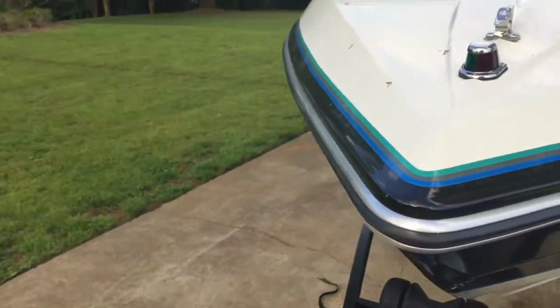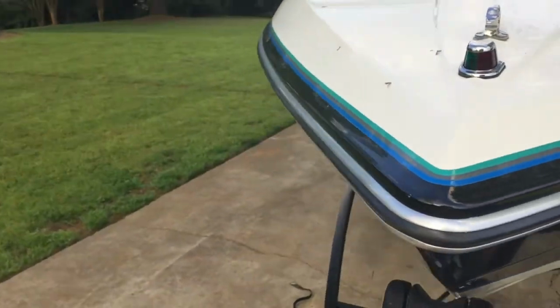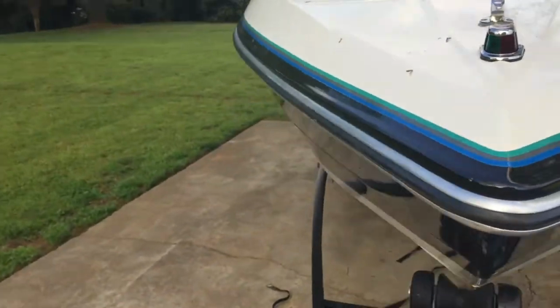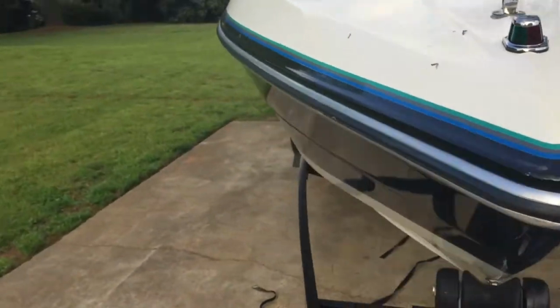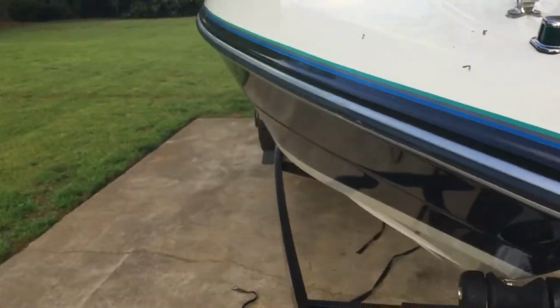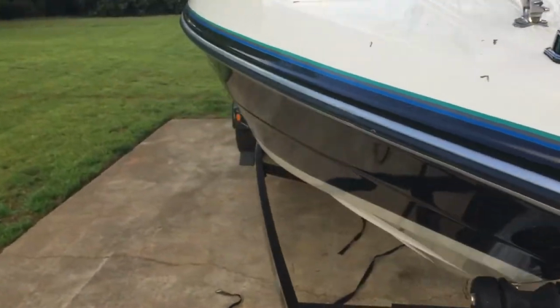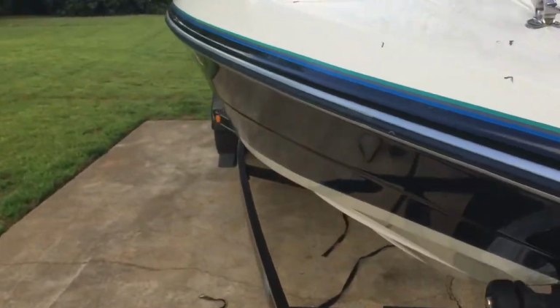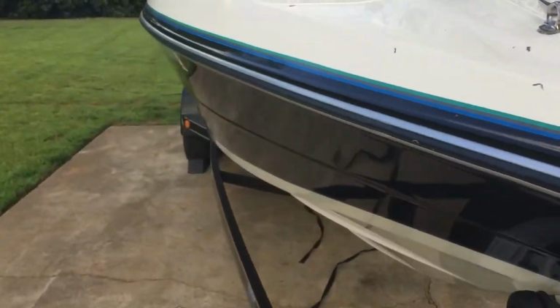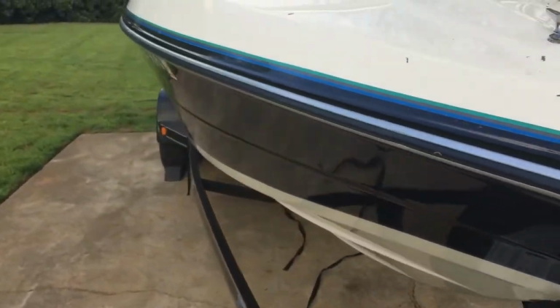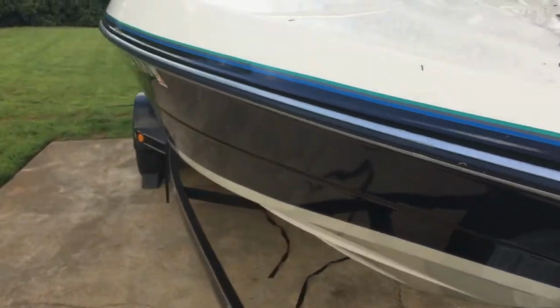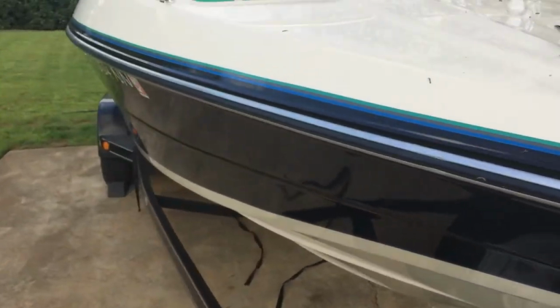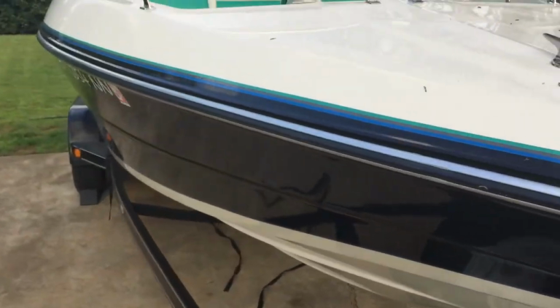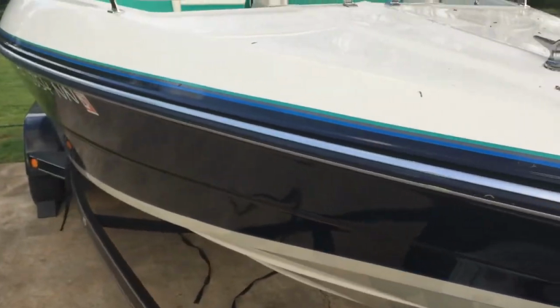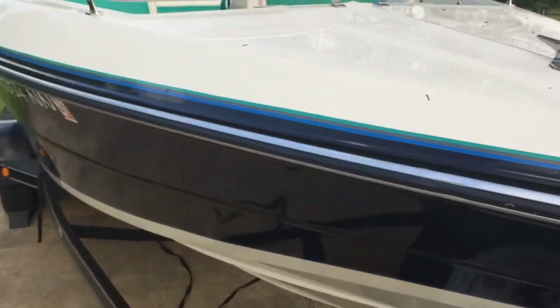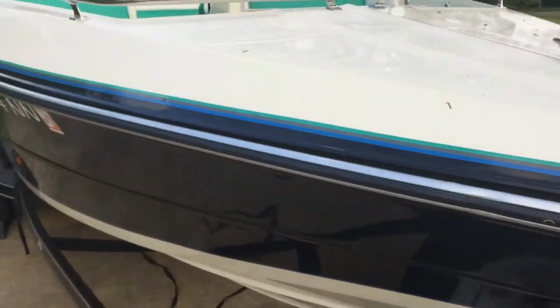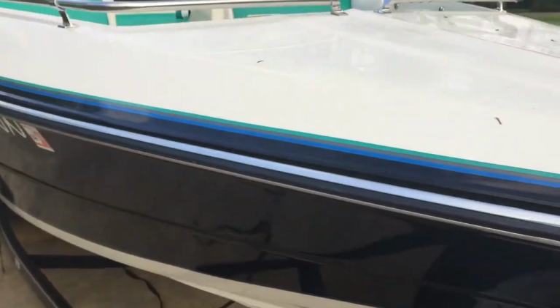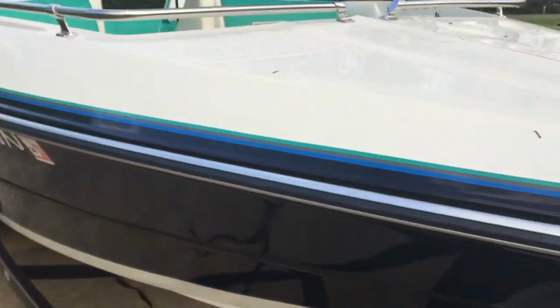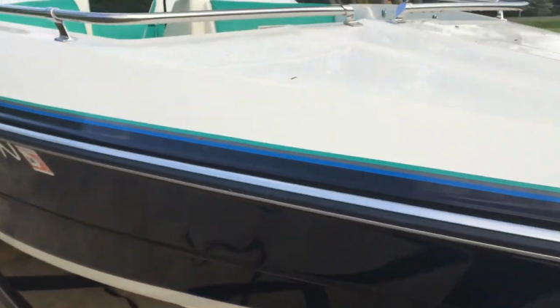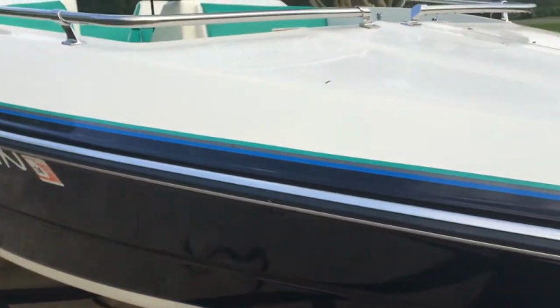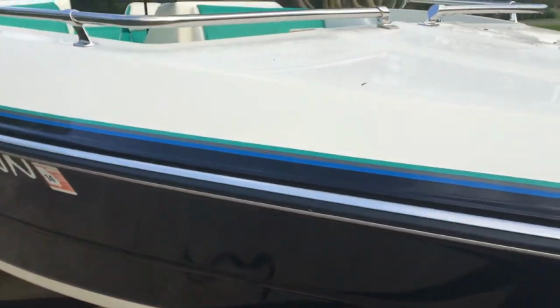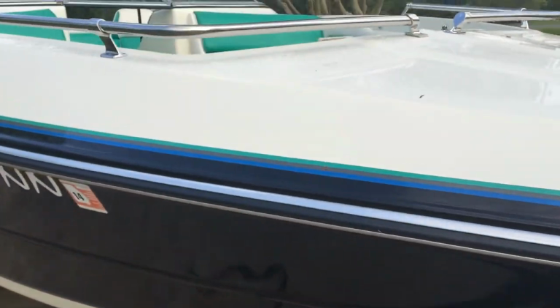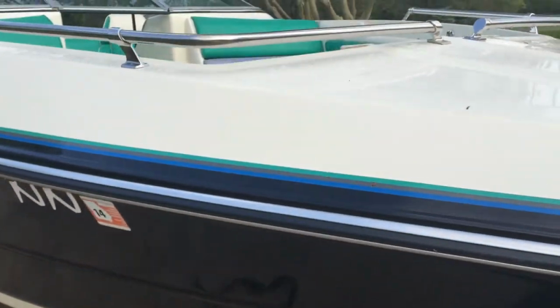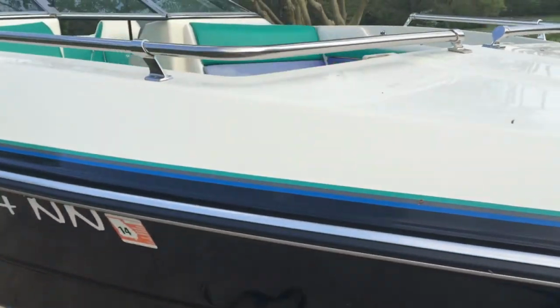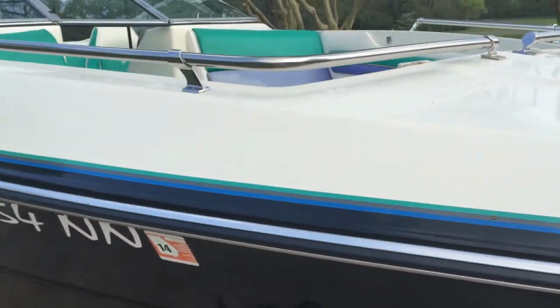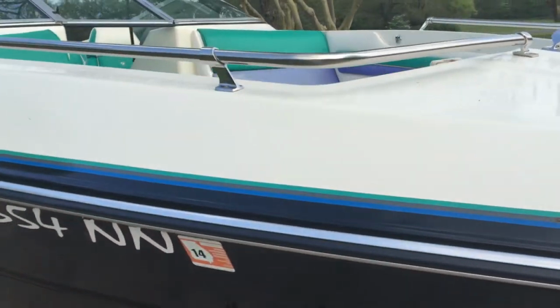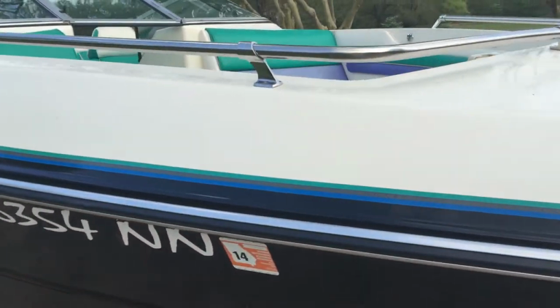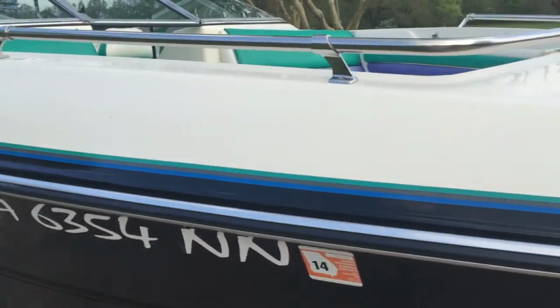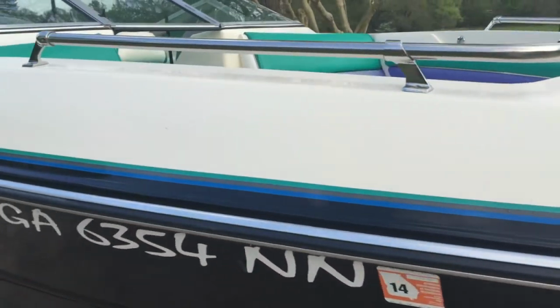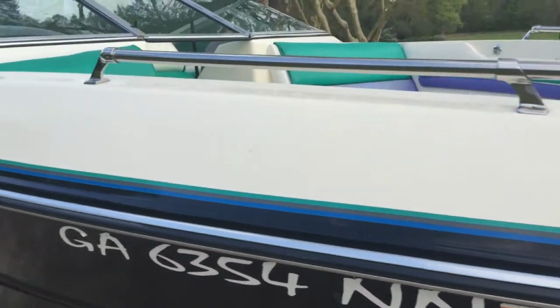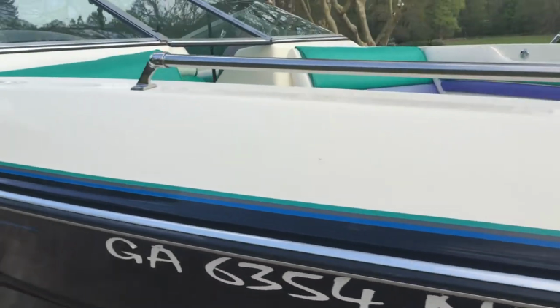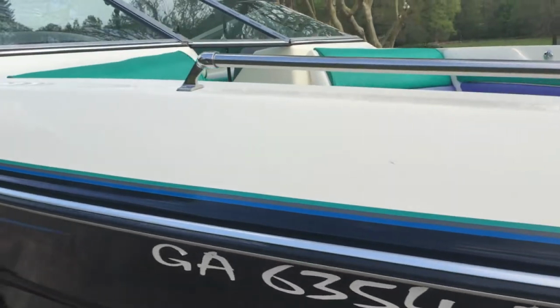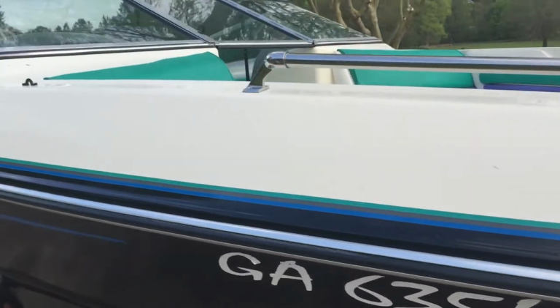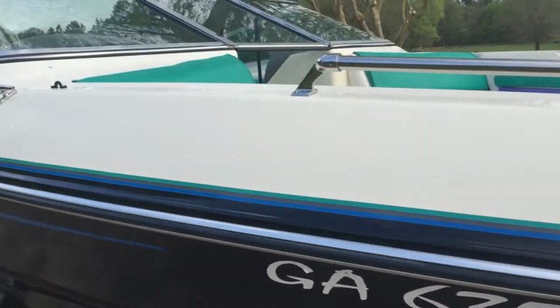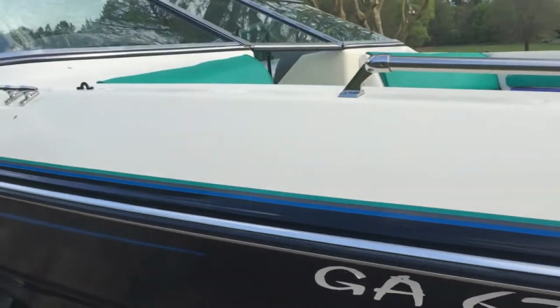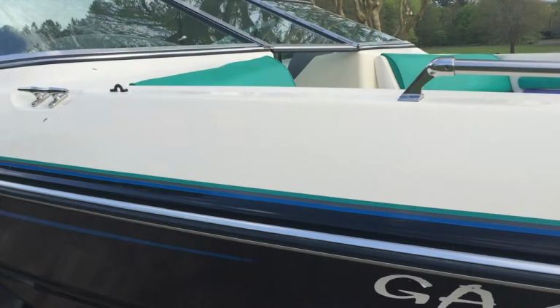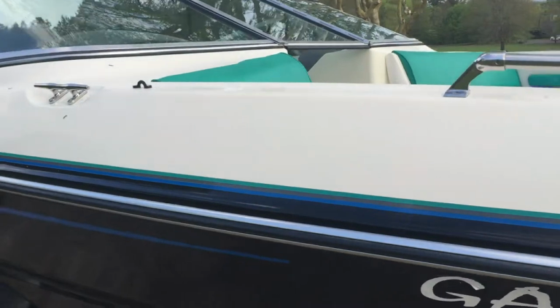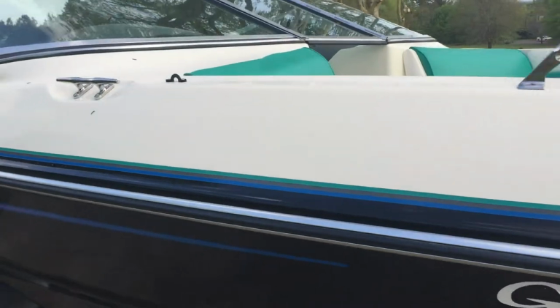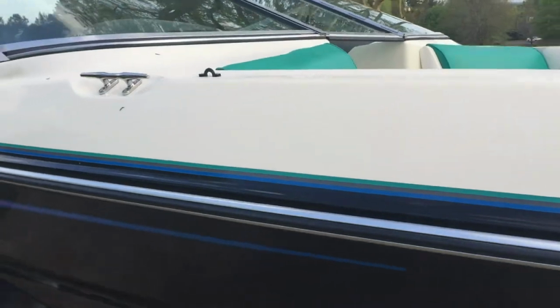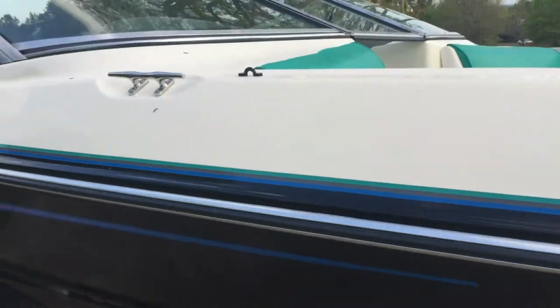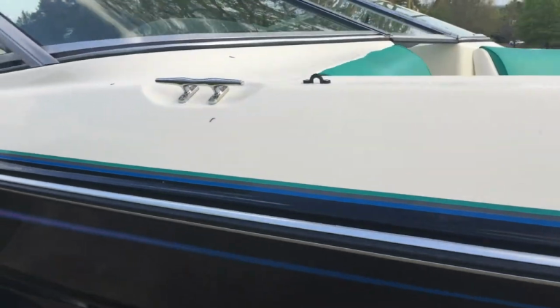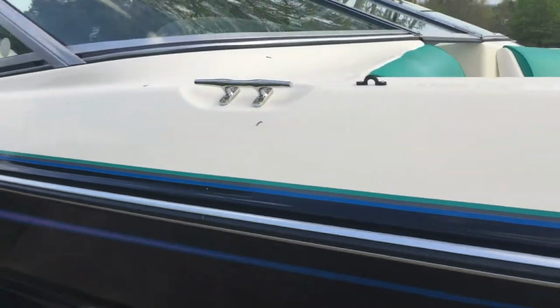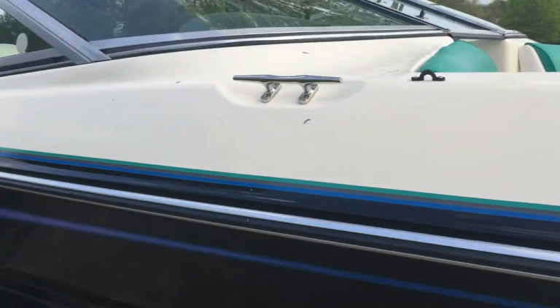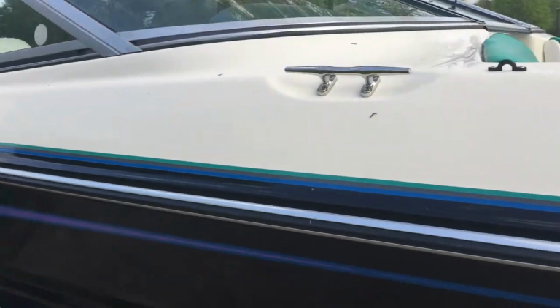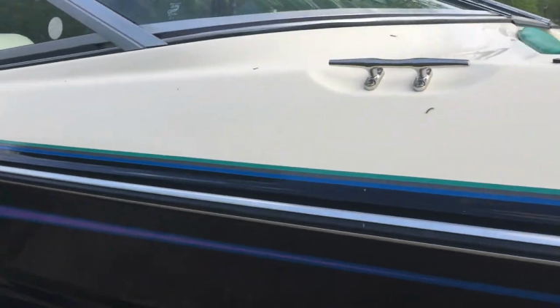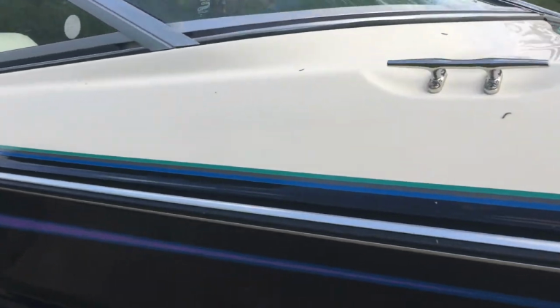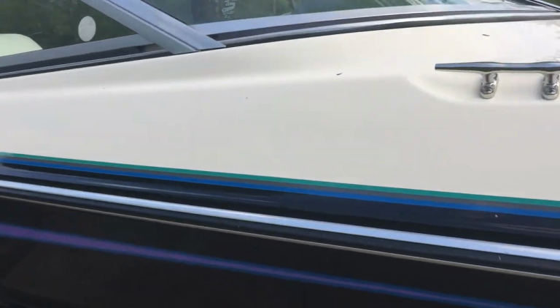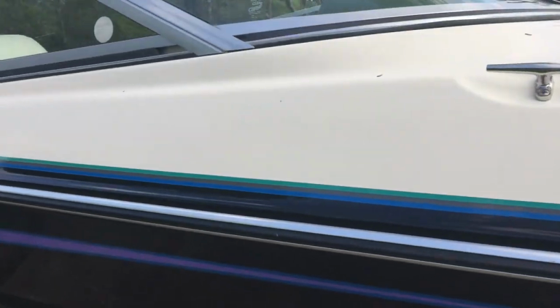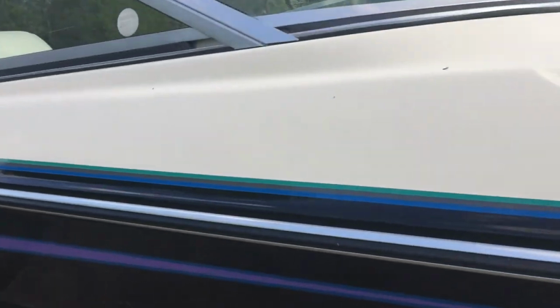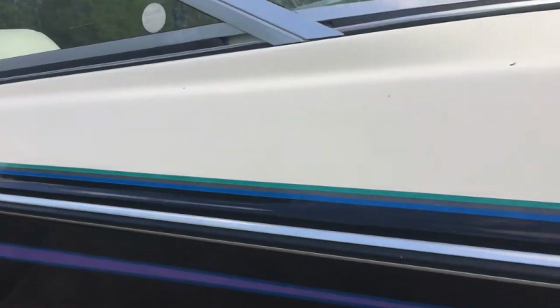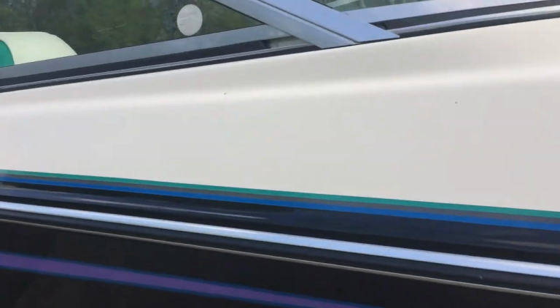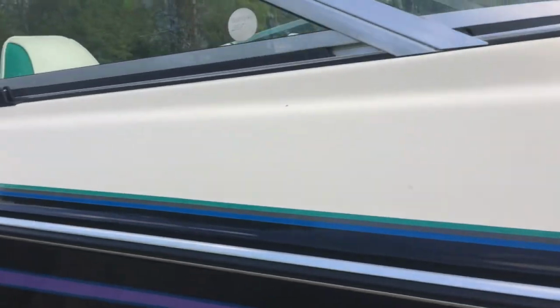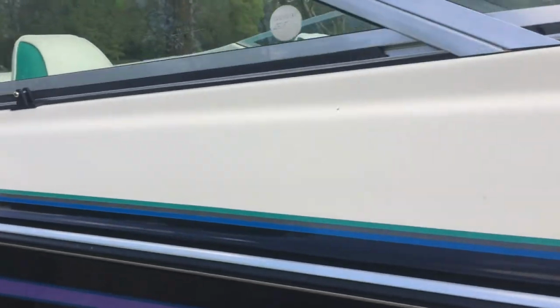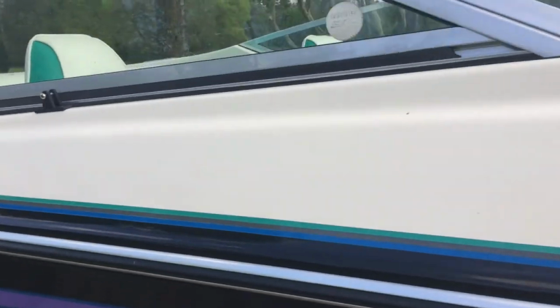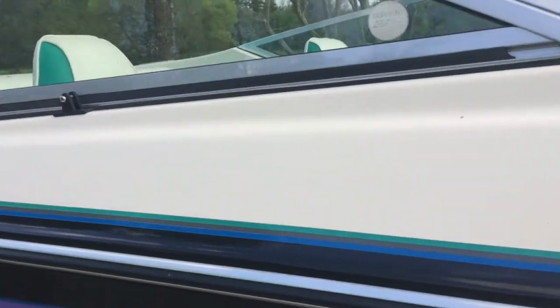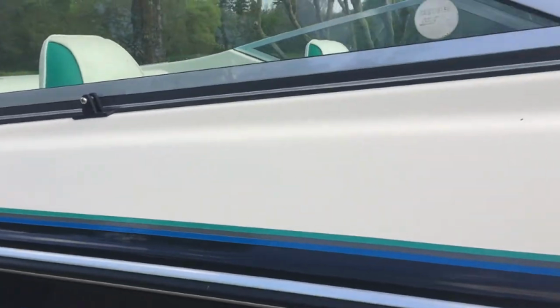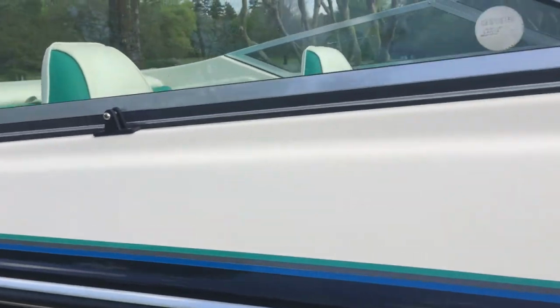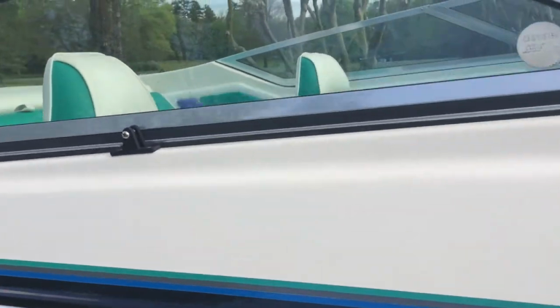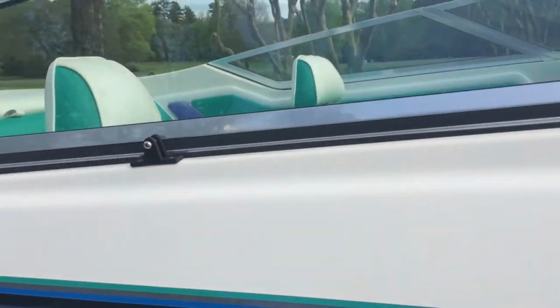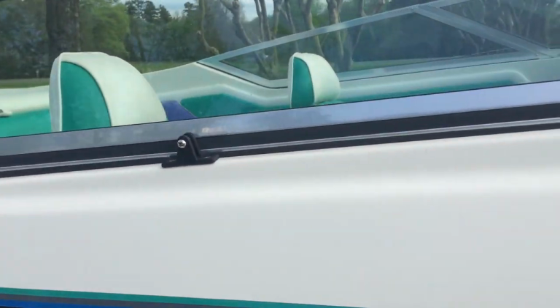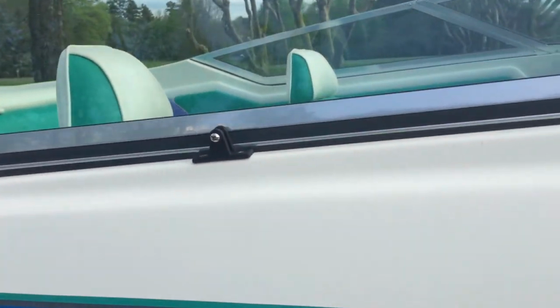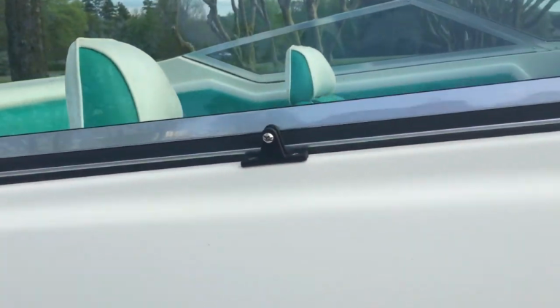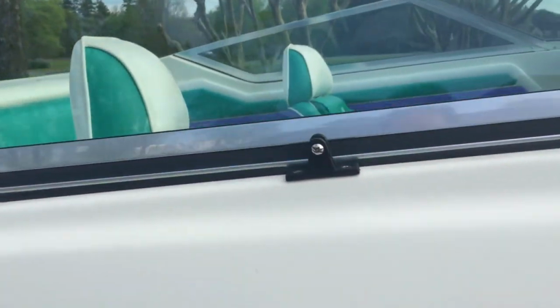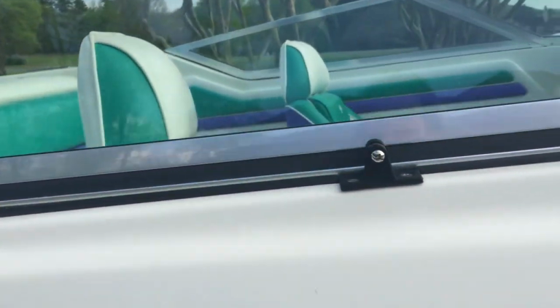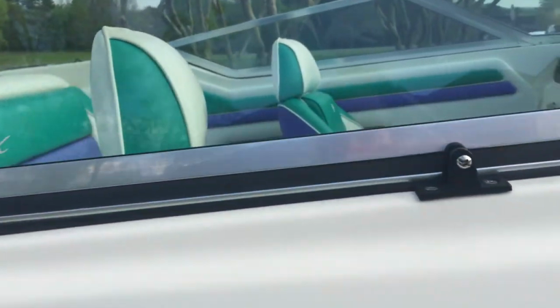Low hours on this model boat — 550 total hours. Just barely broke in.